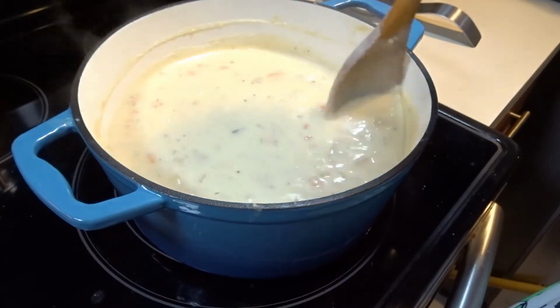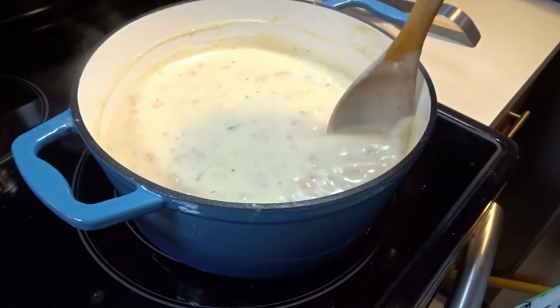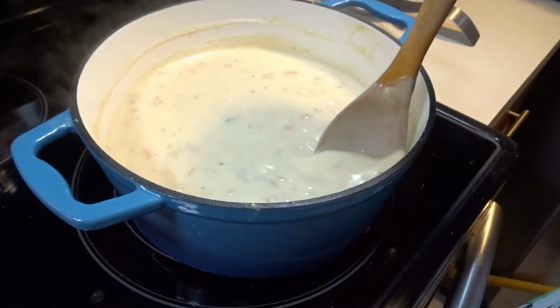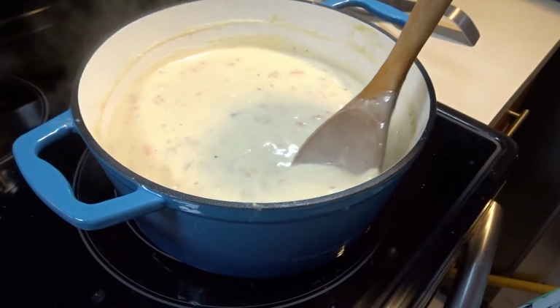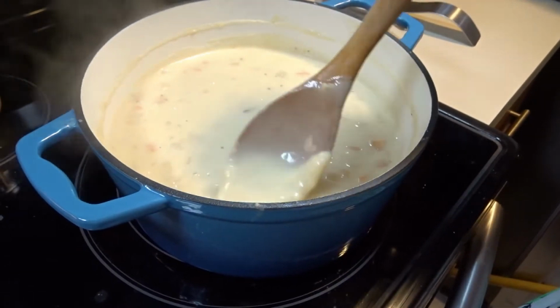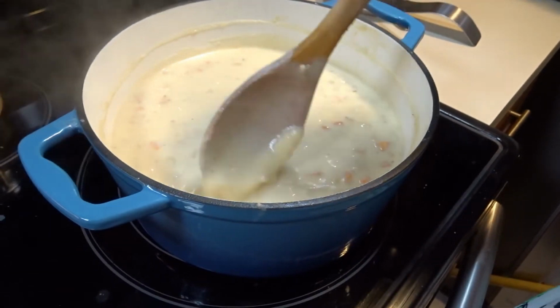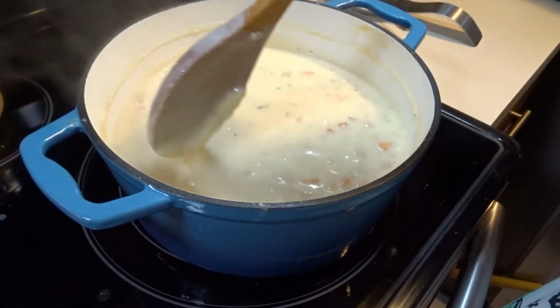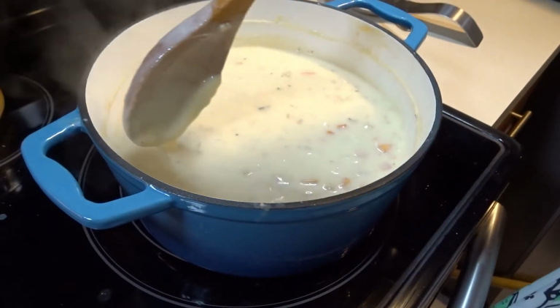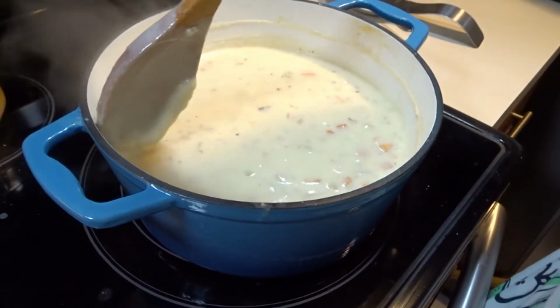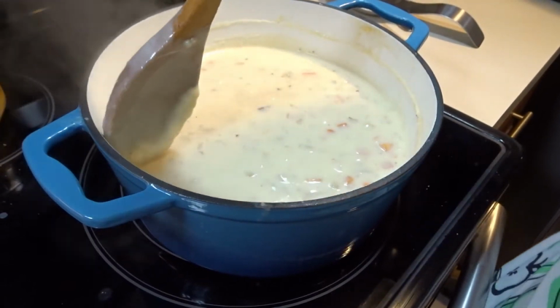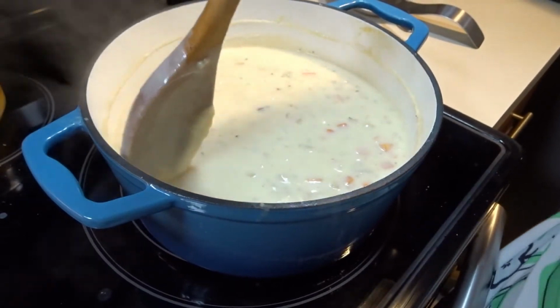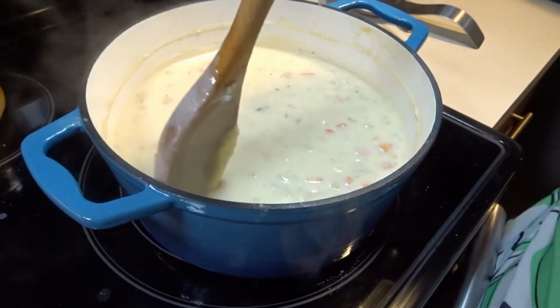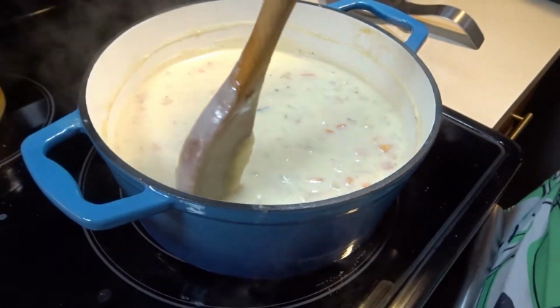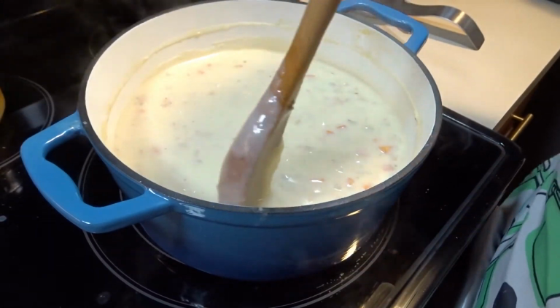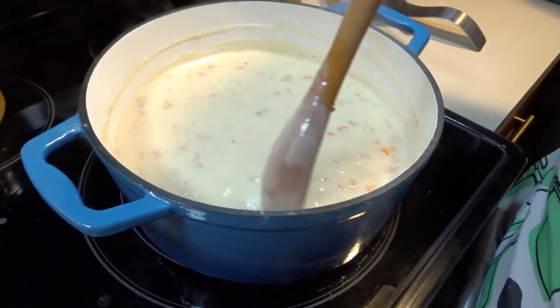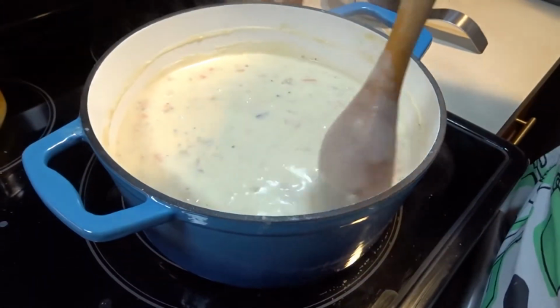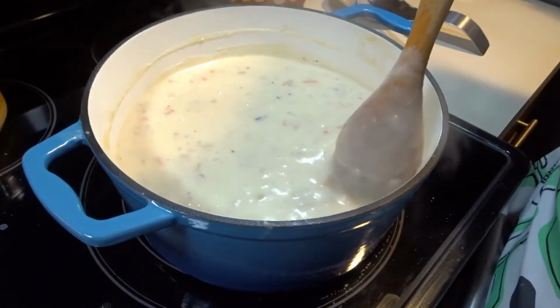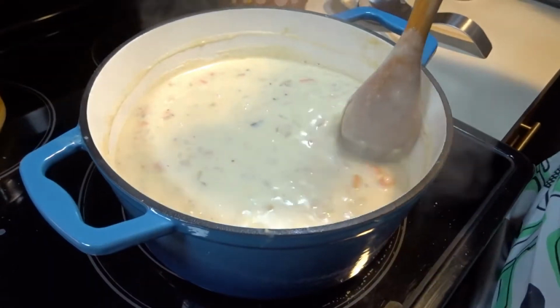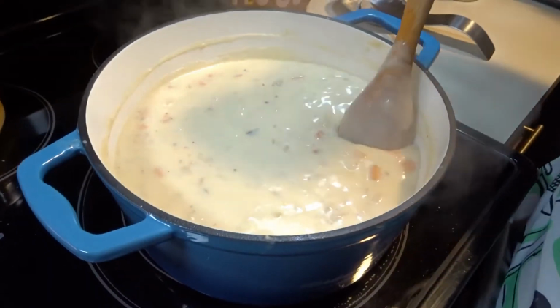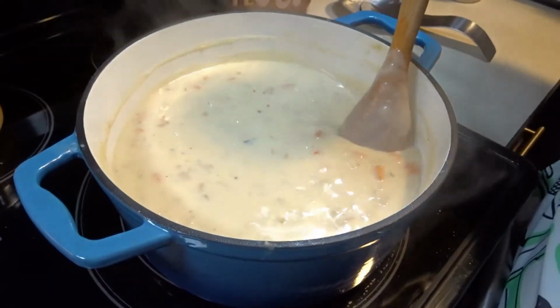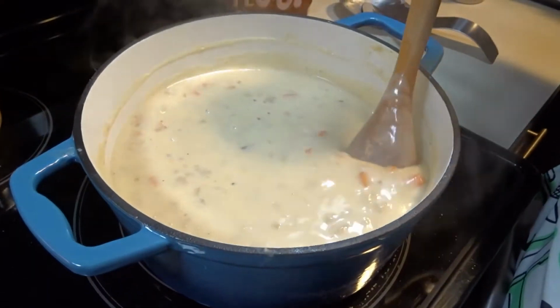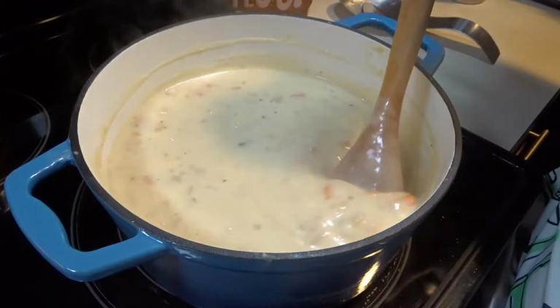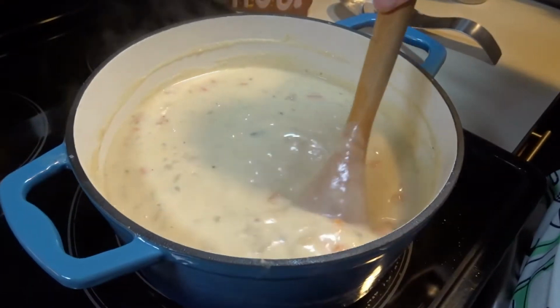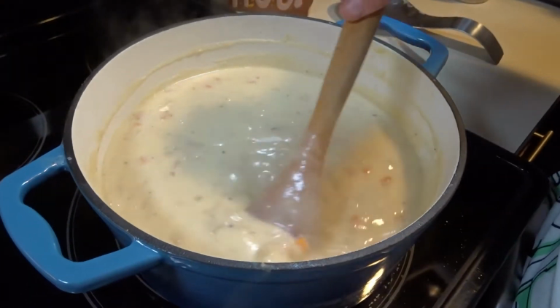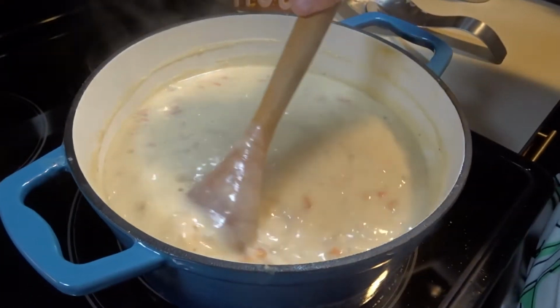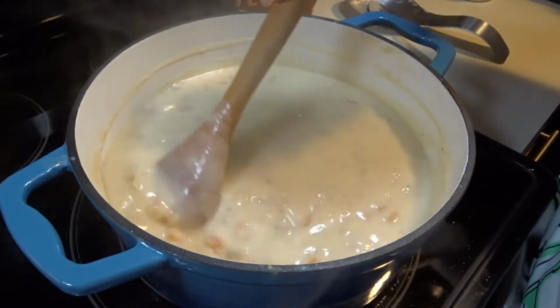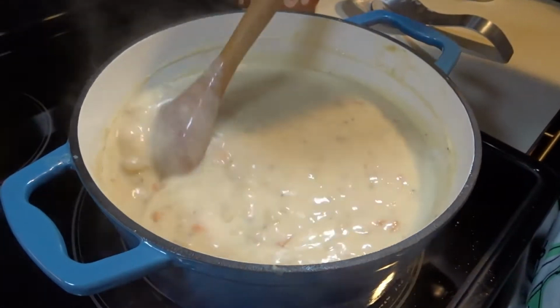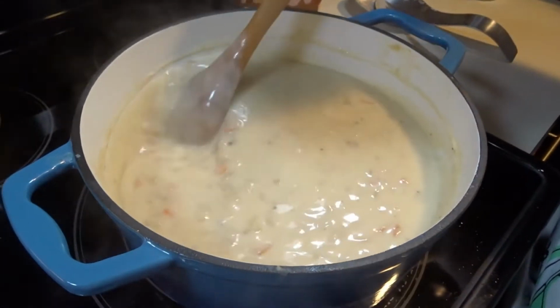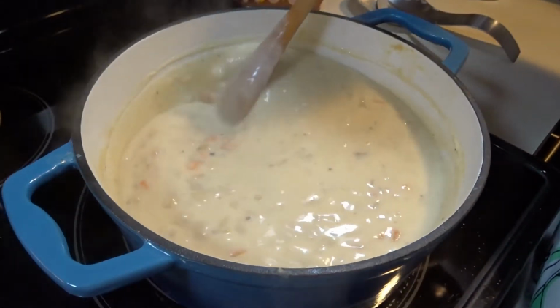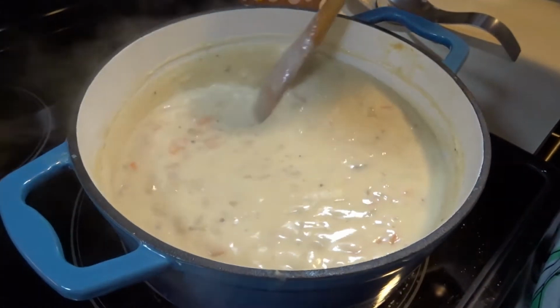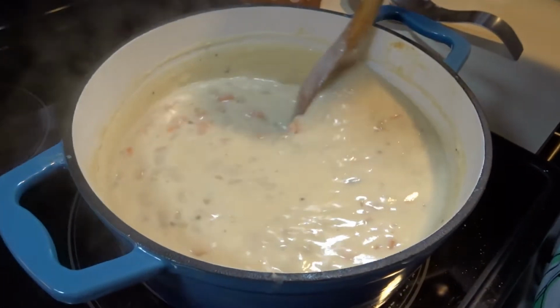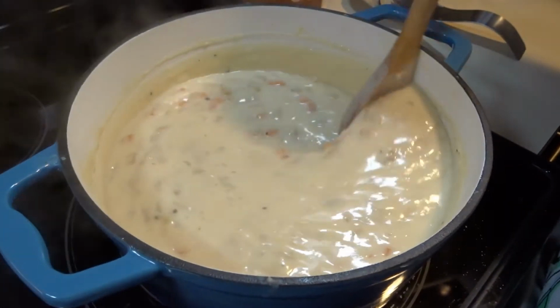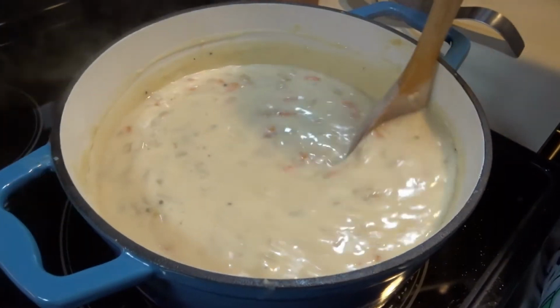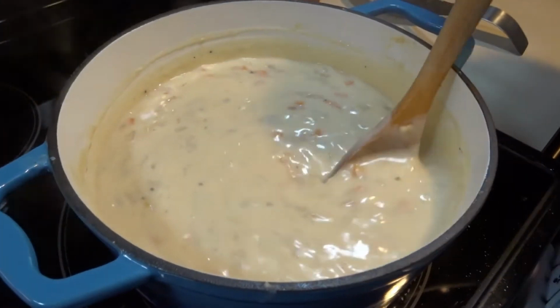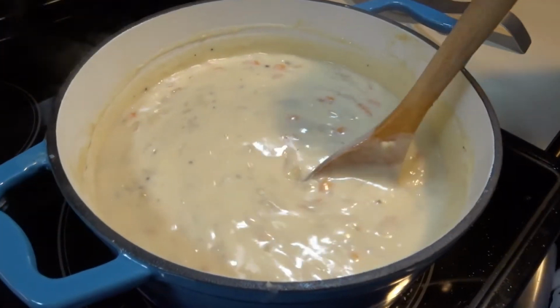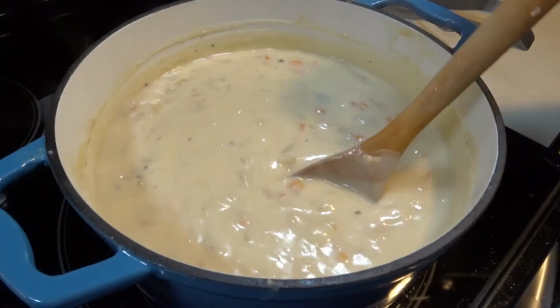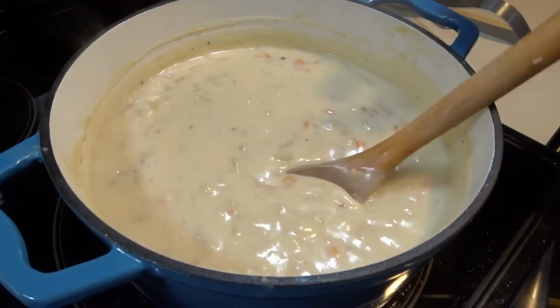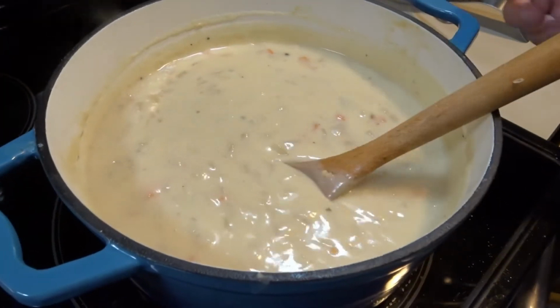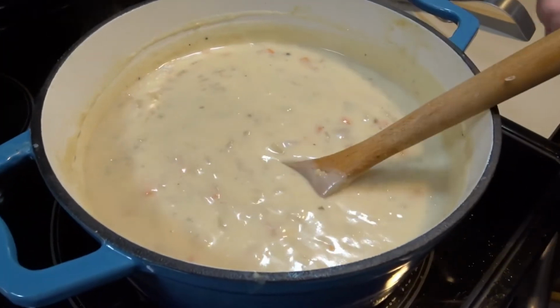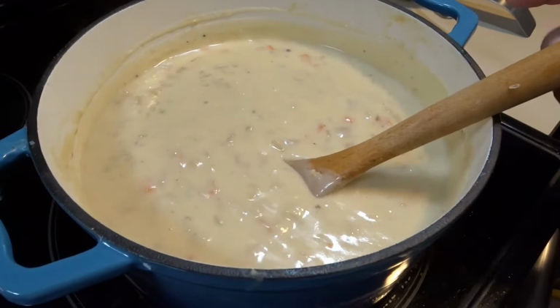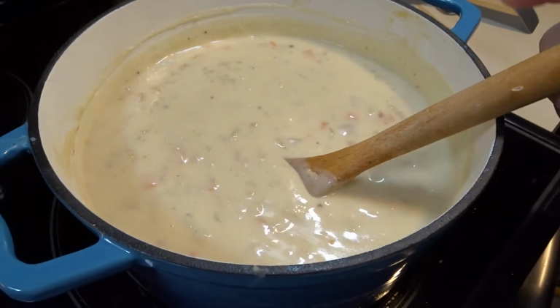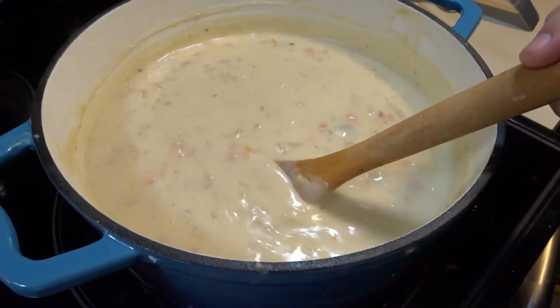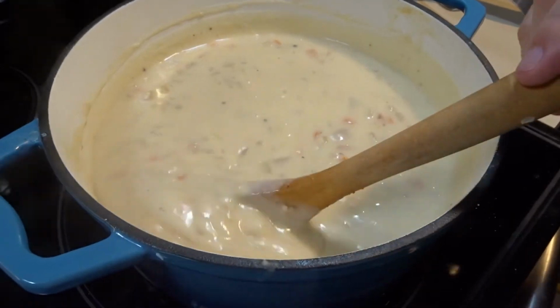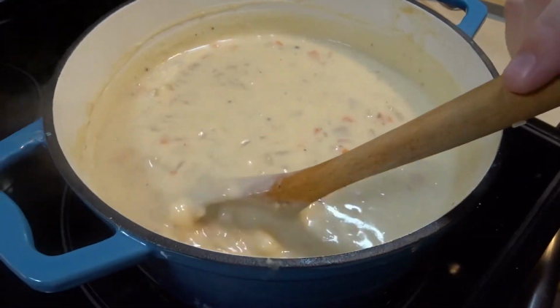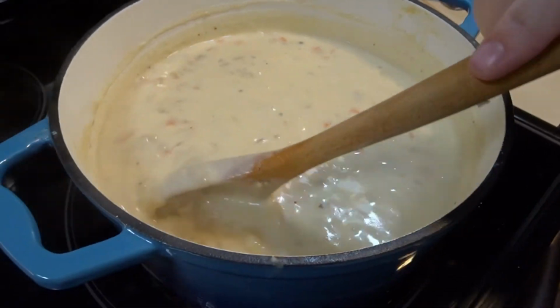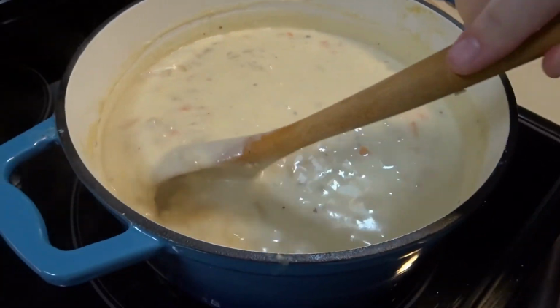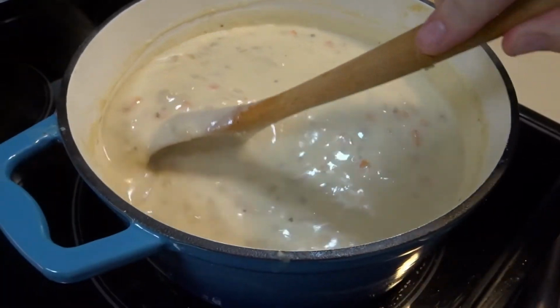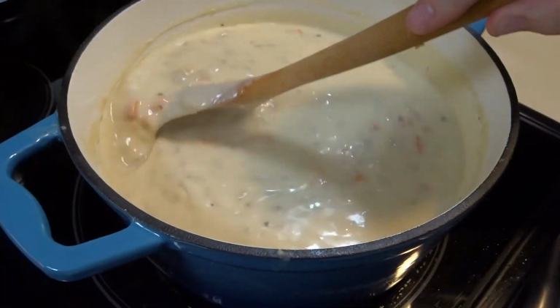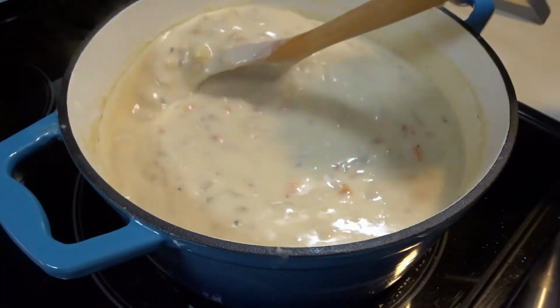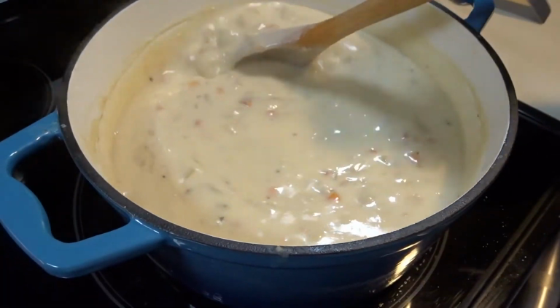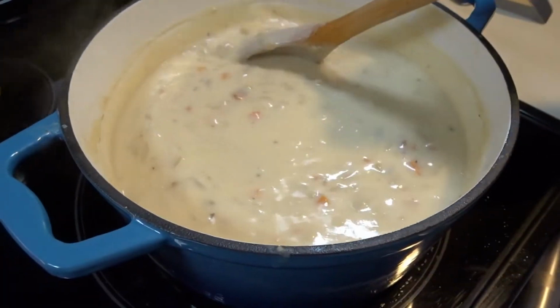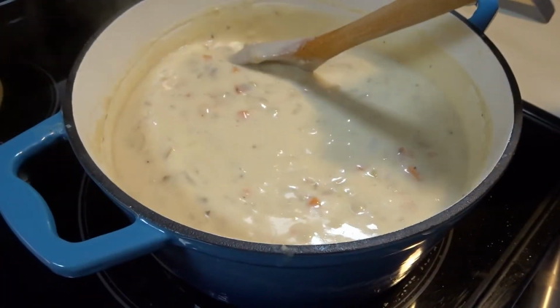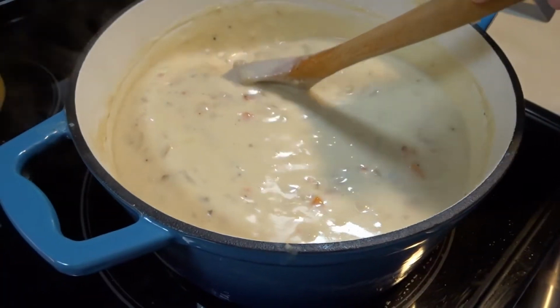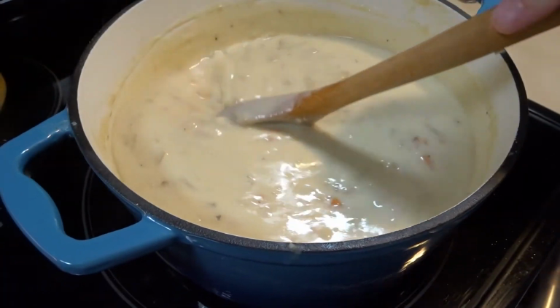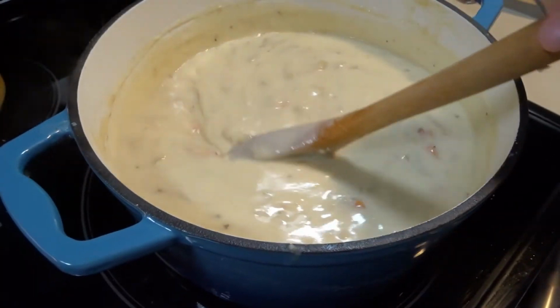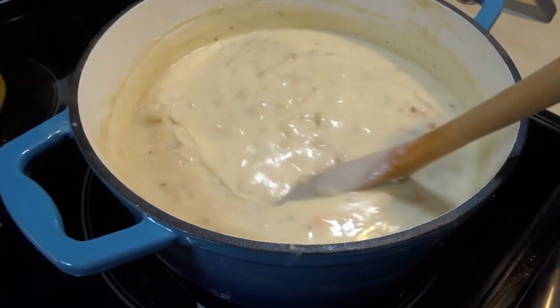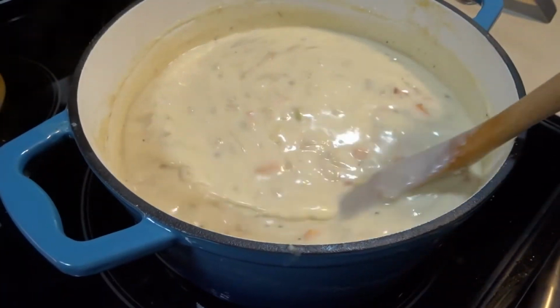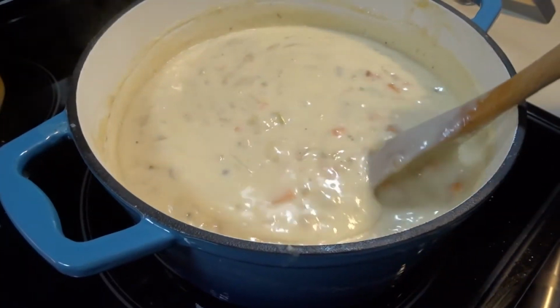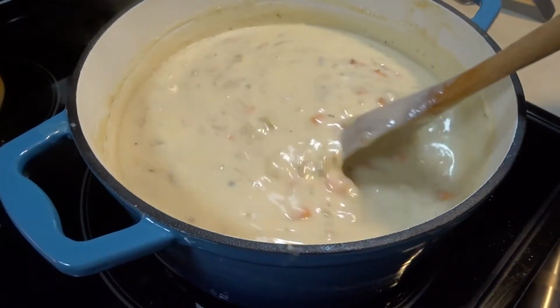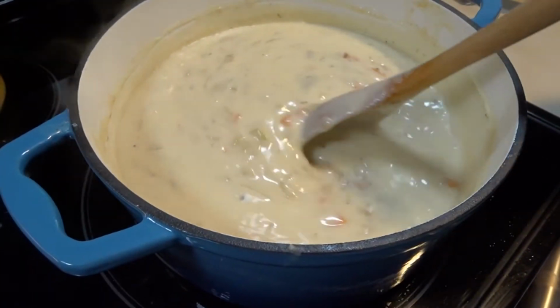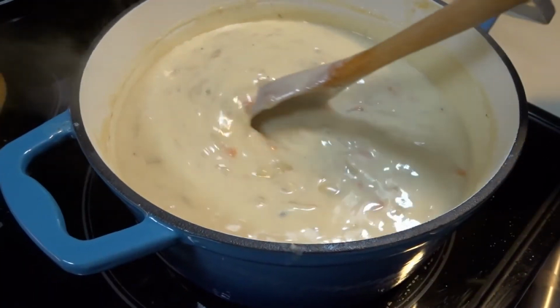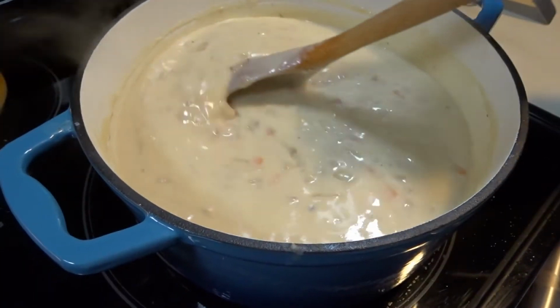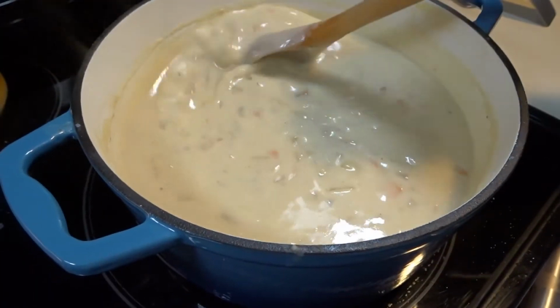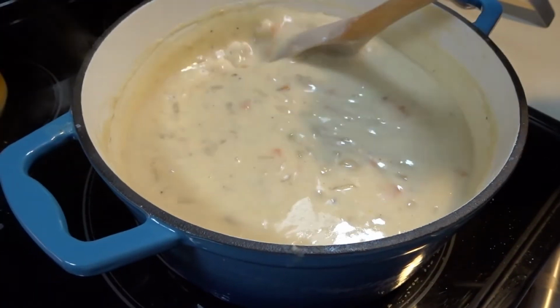Now that we have the clams in the chowder, it is time to plate.